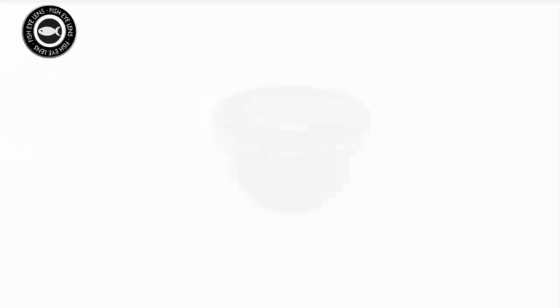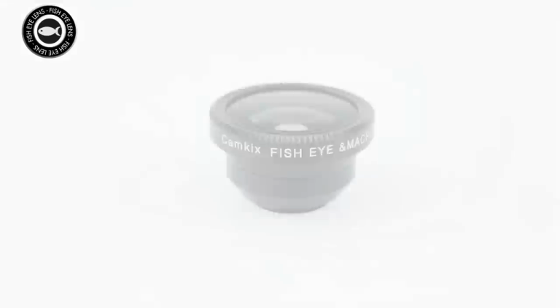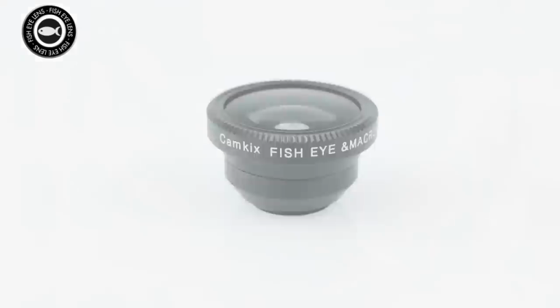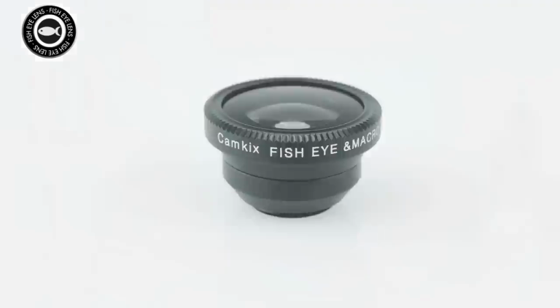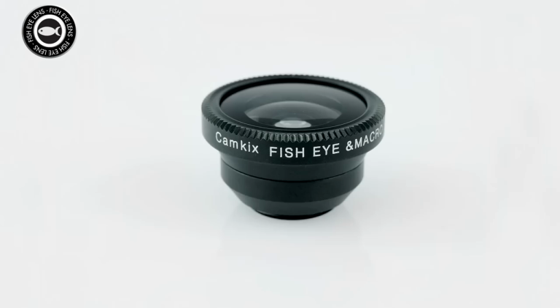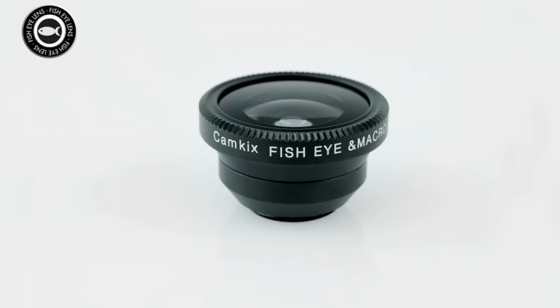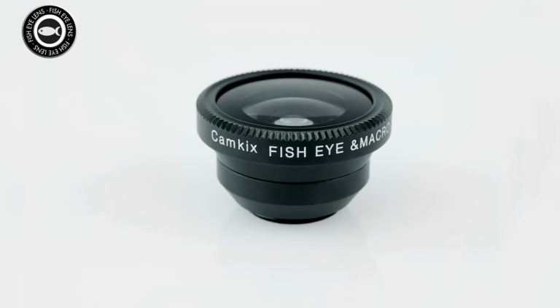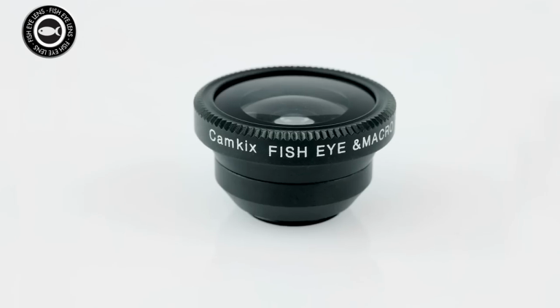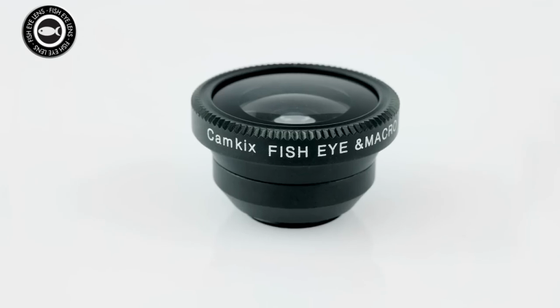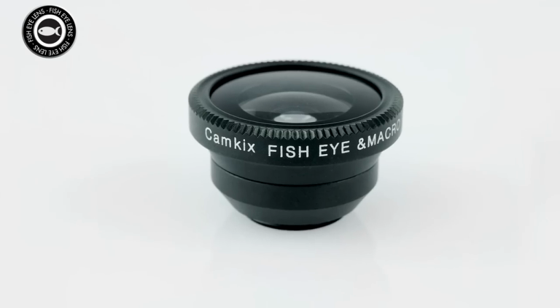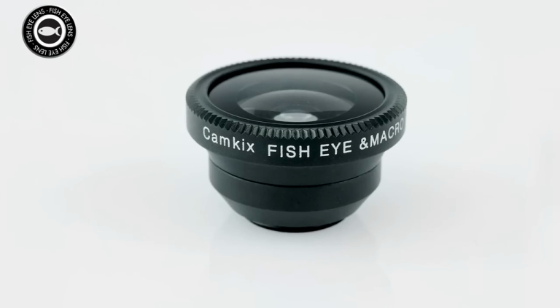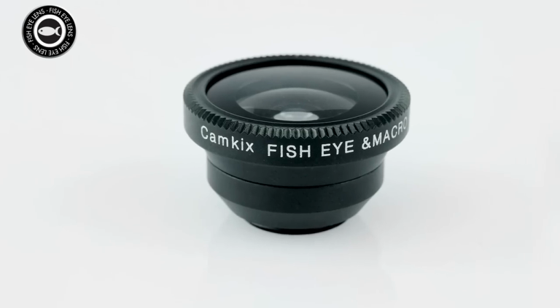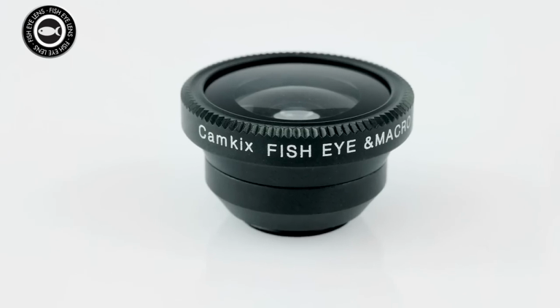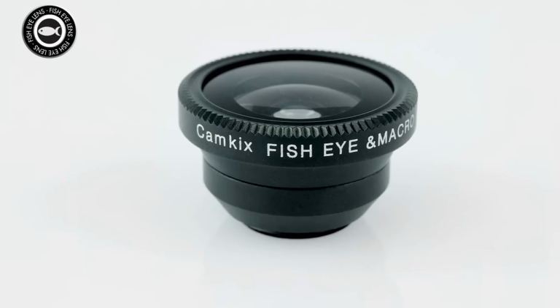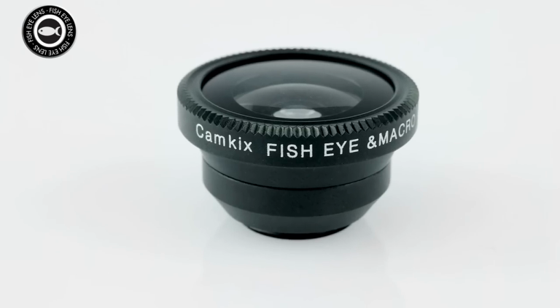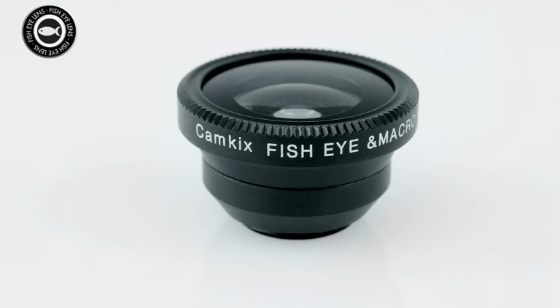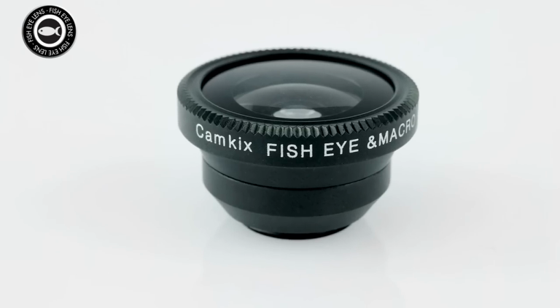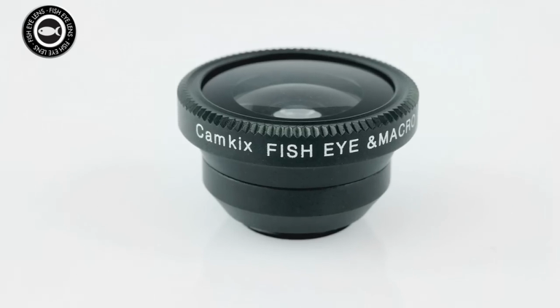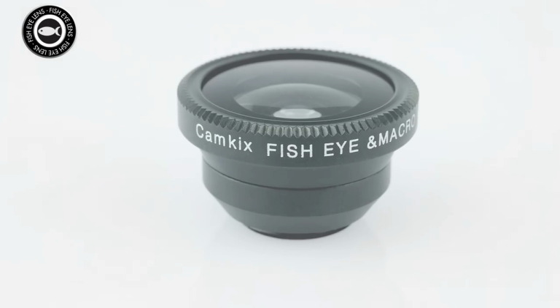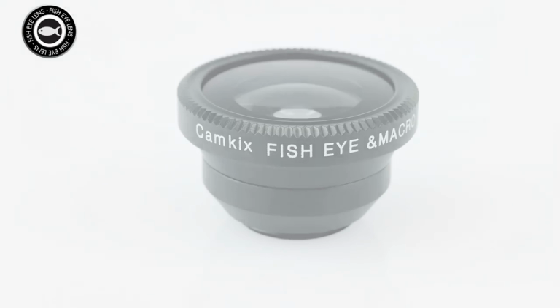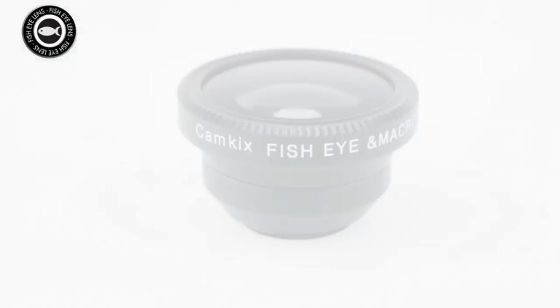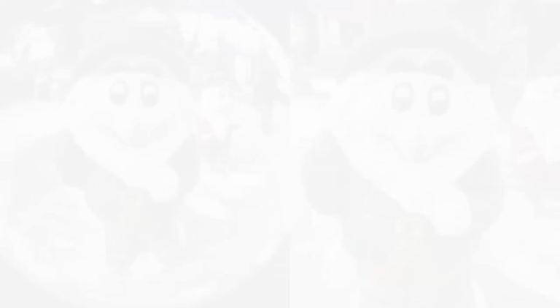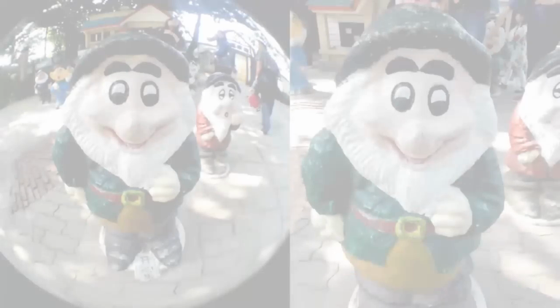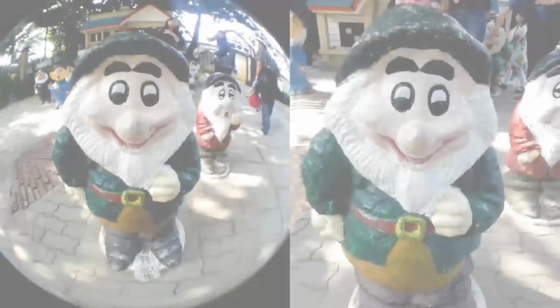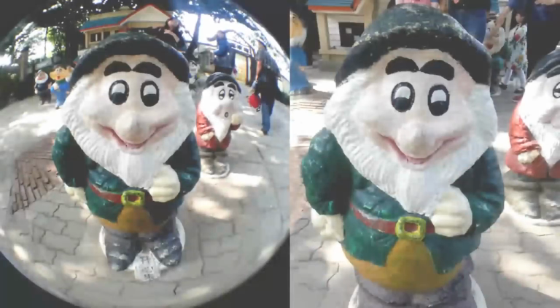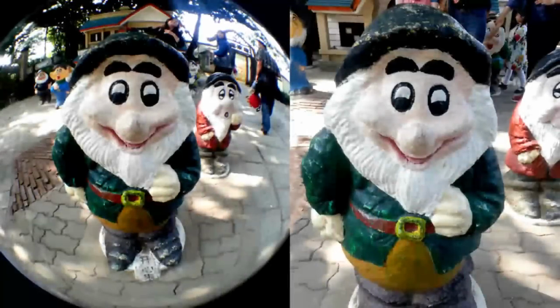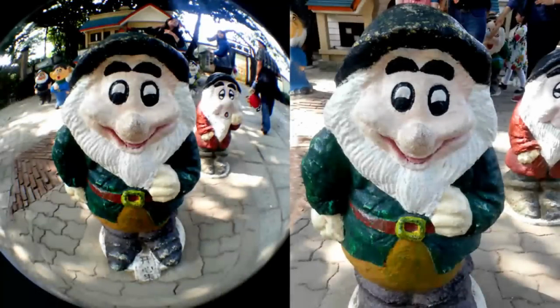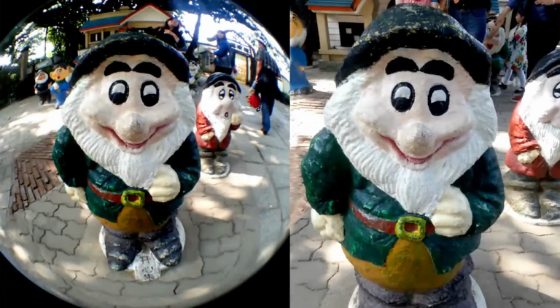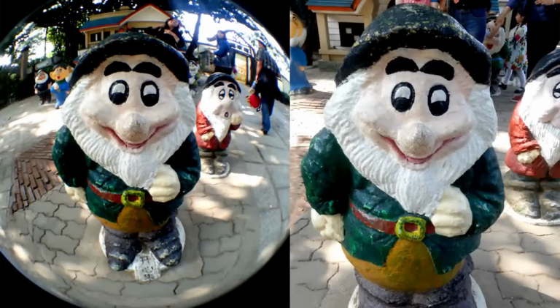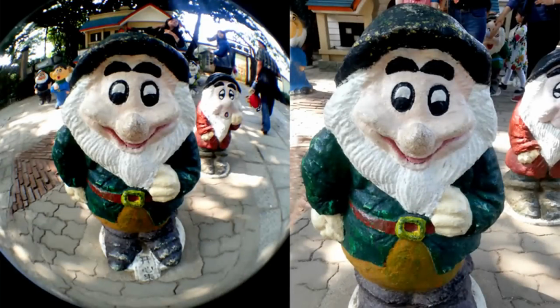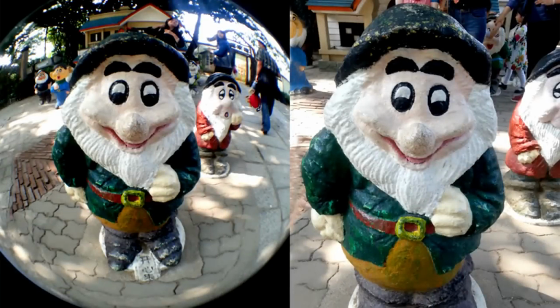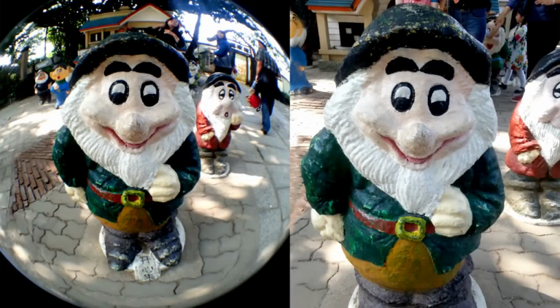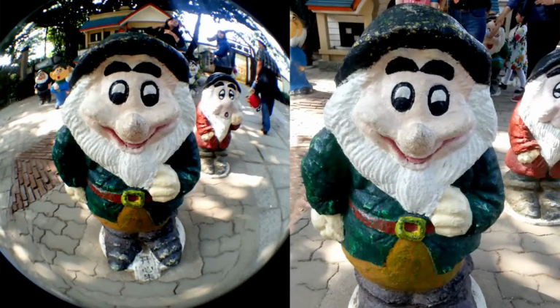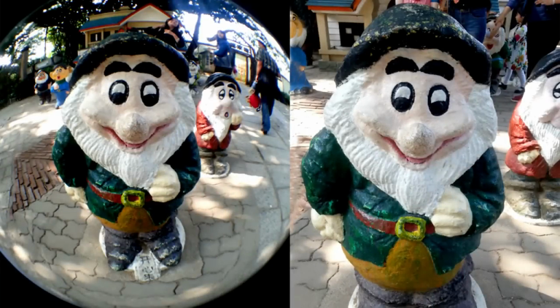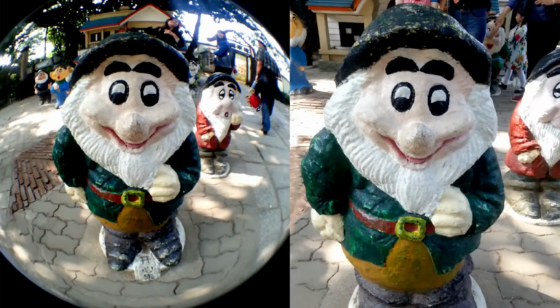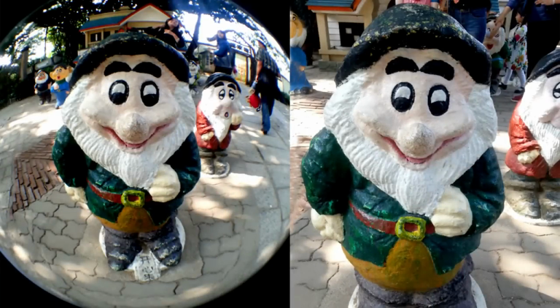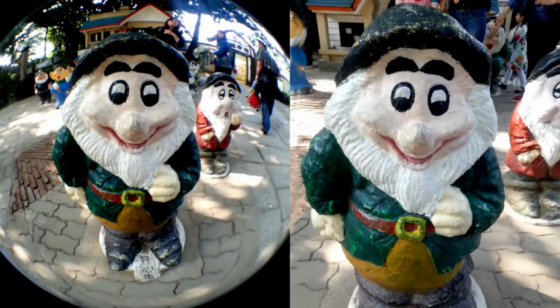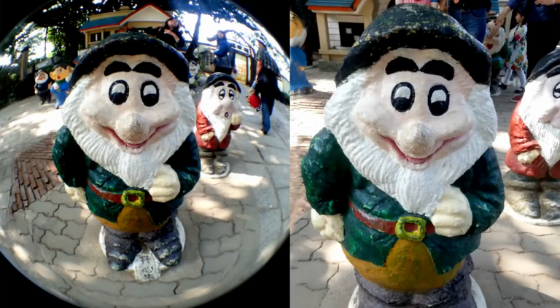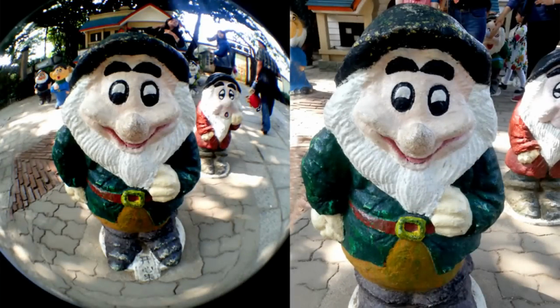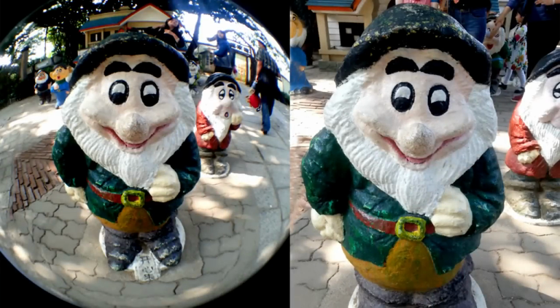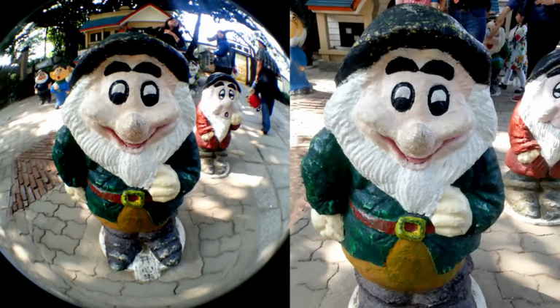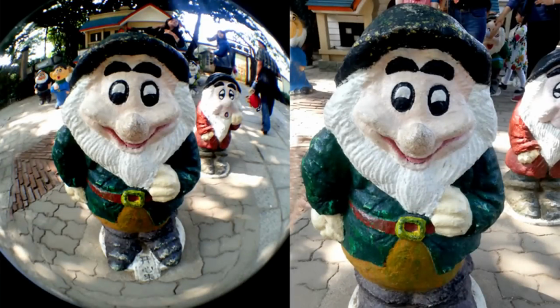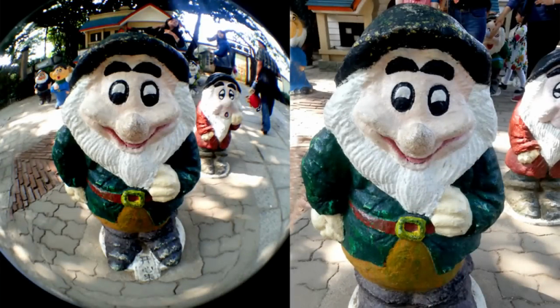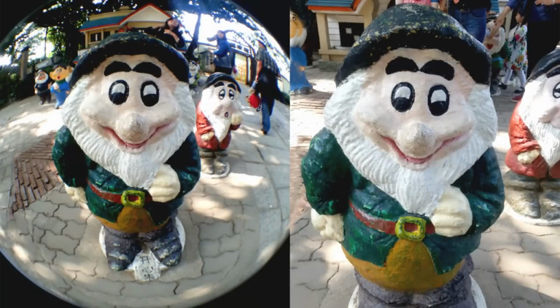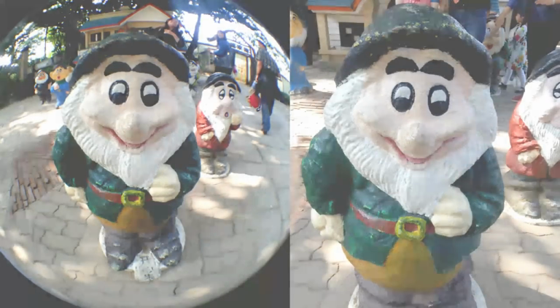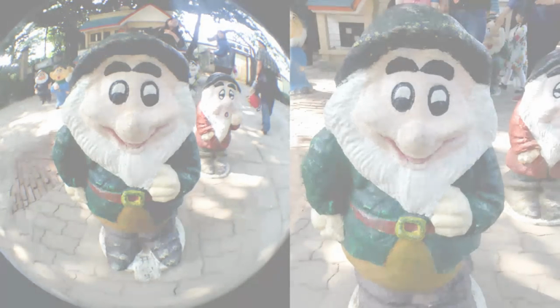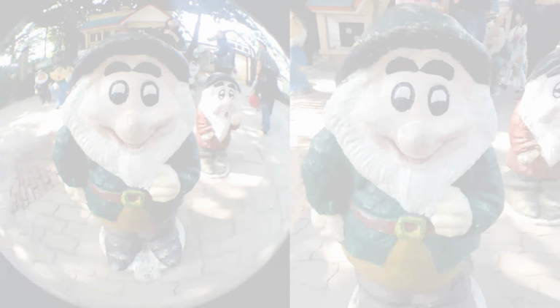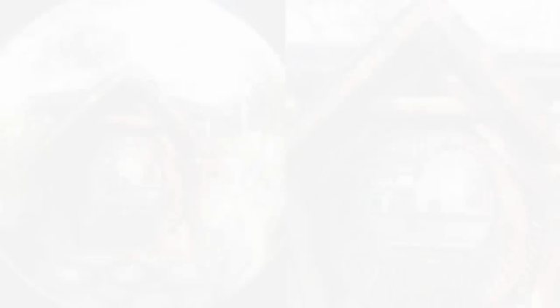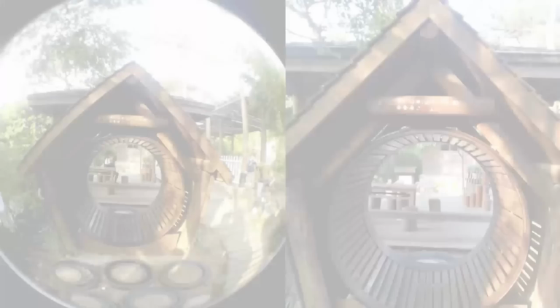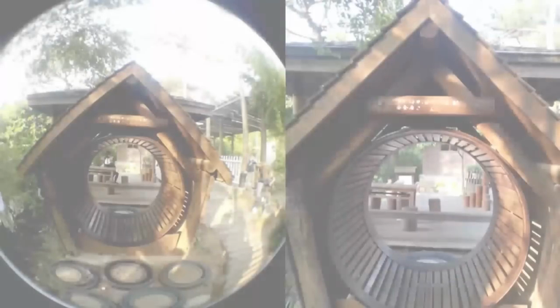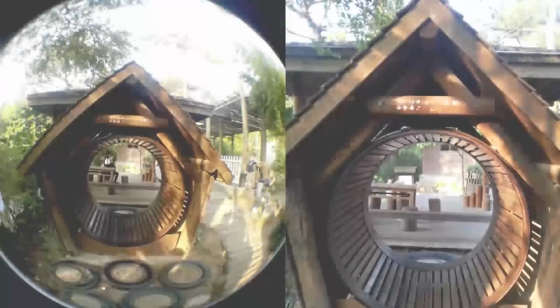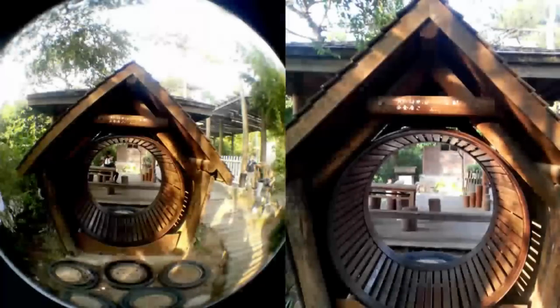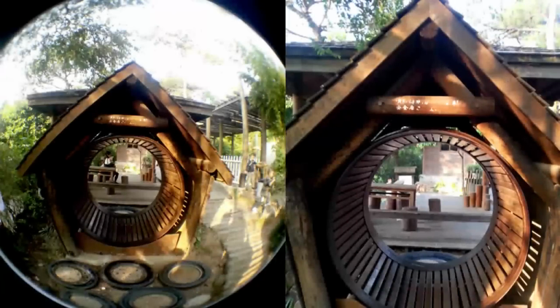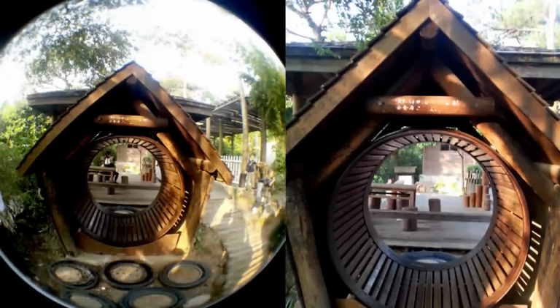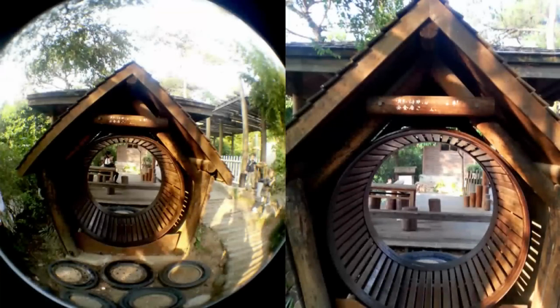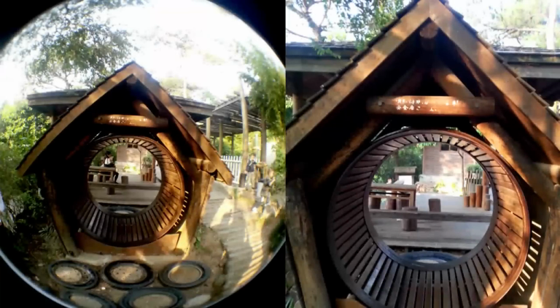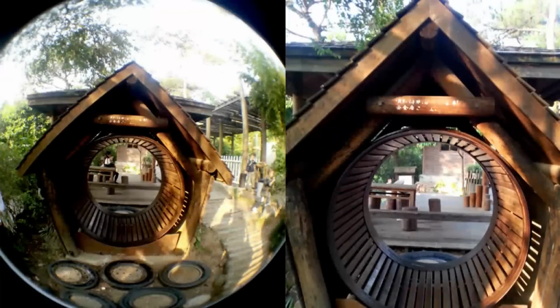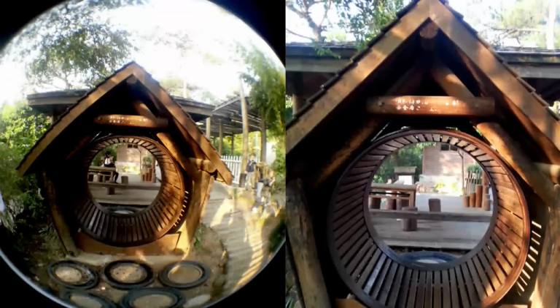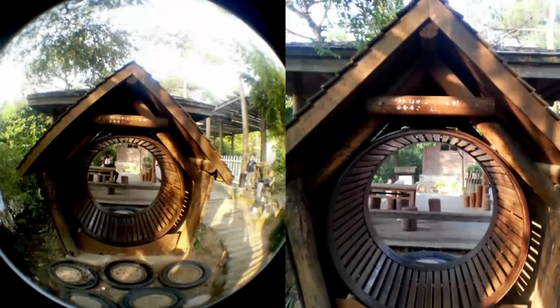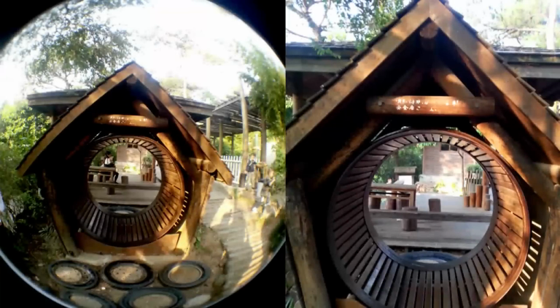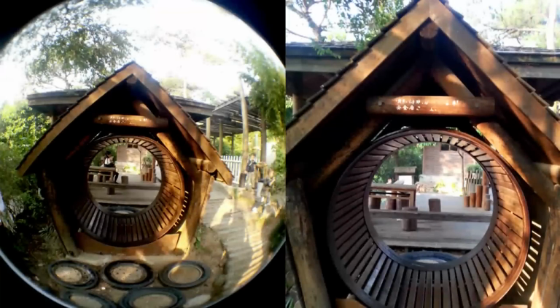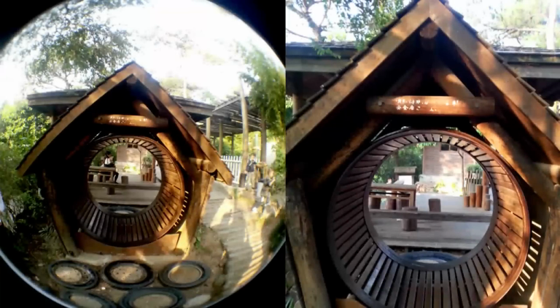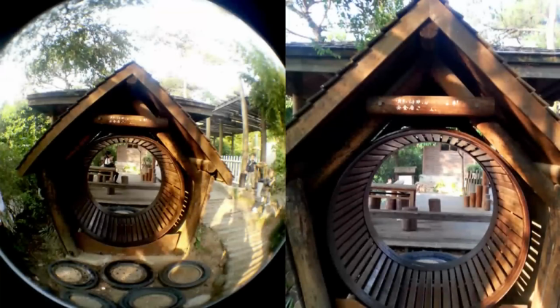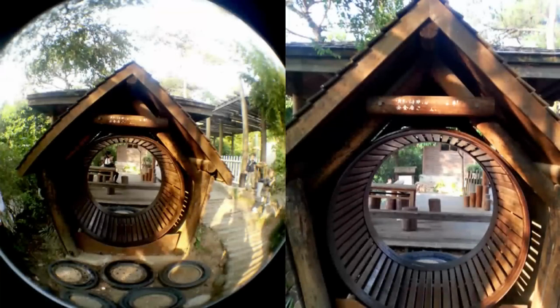The fisheye lens is perfect for creating fun and inventive images. It'll give your photos a round, fishbowl effect.